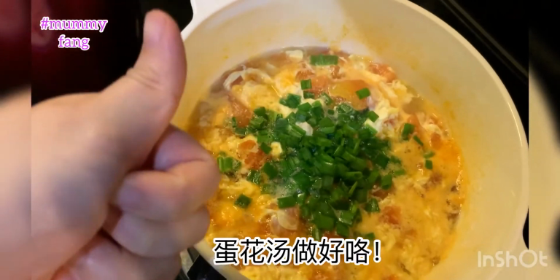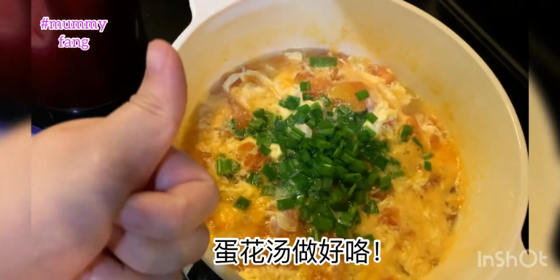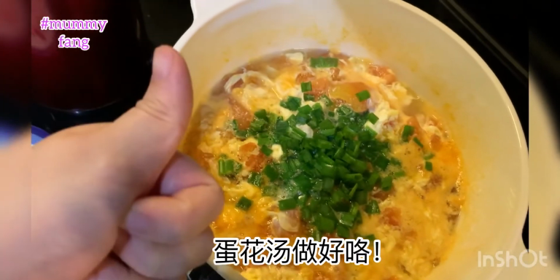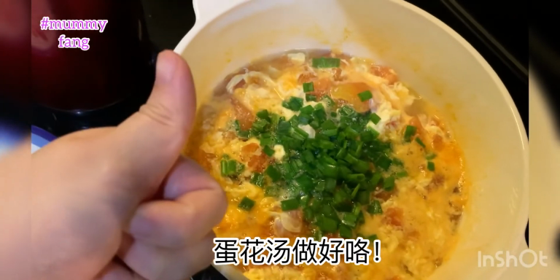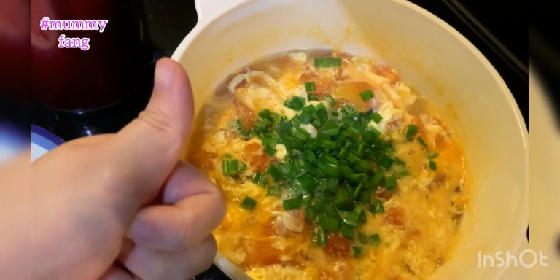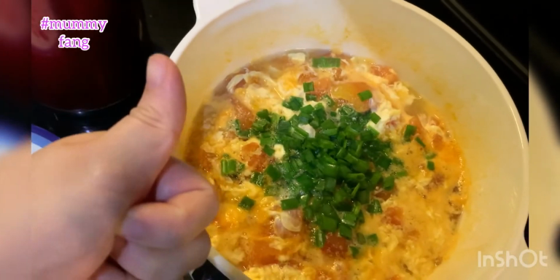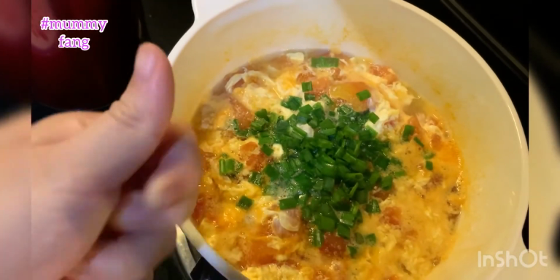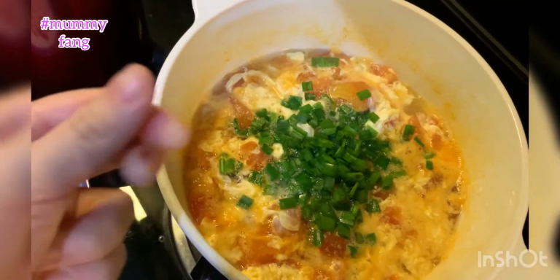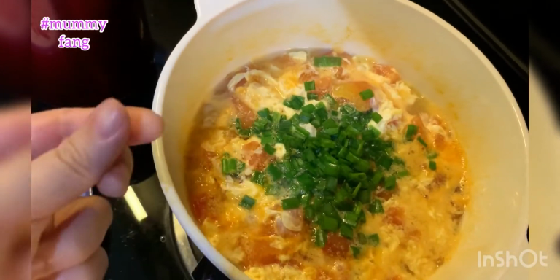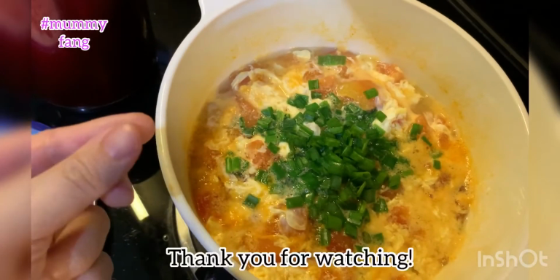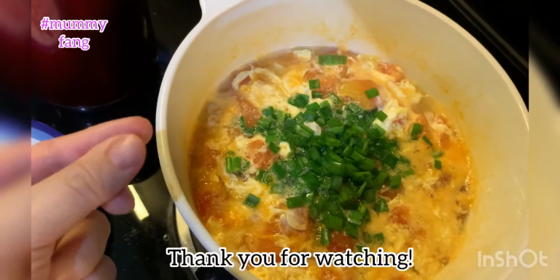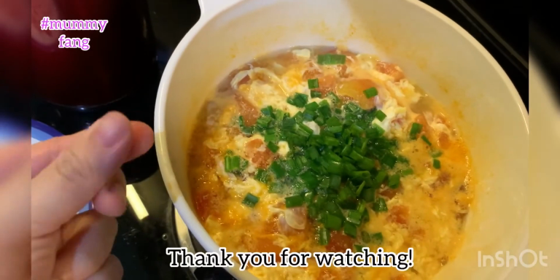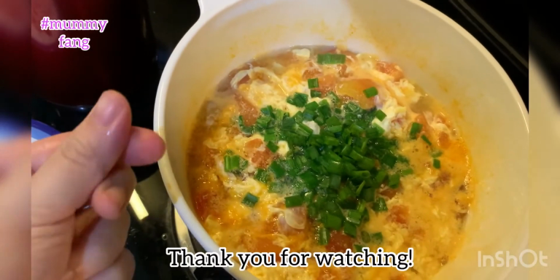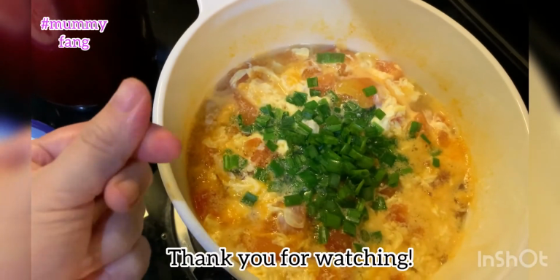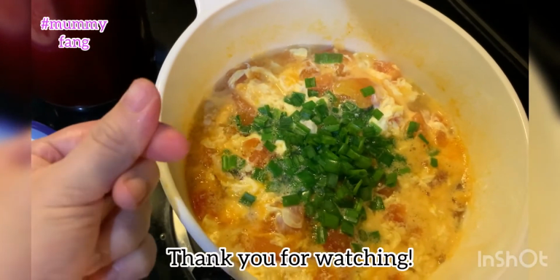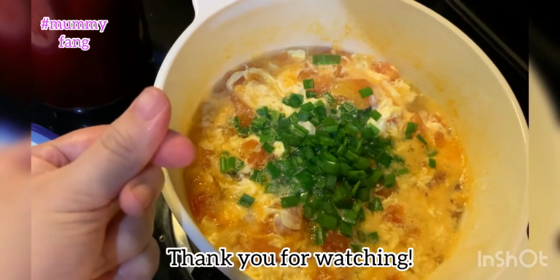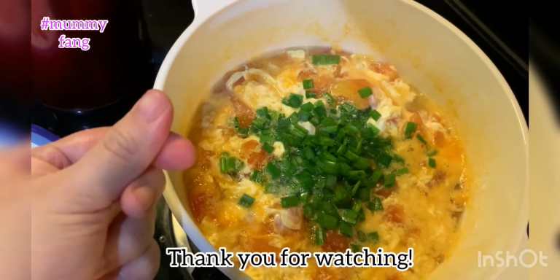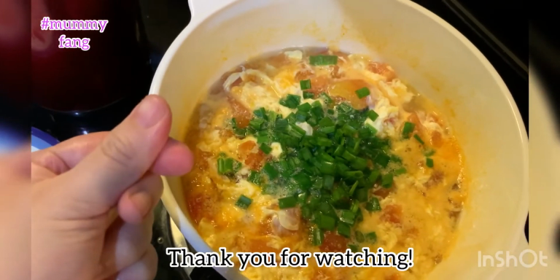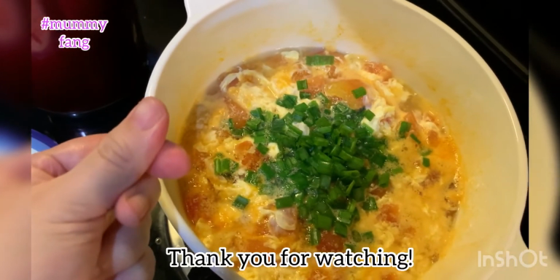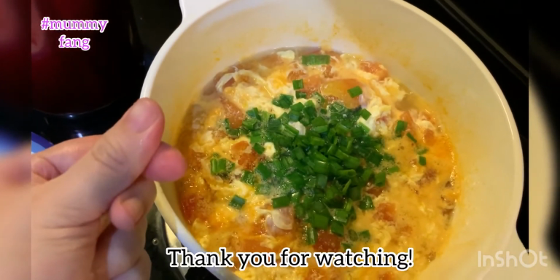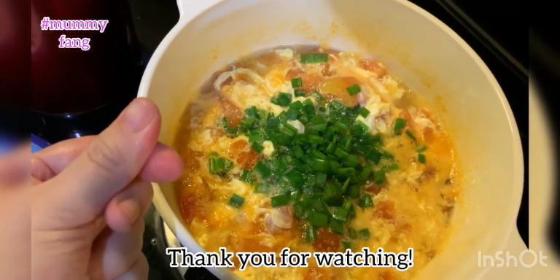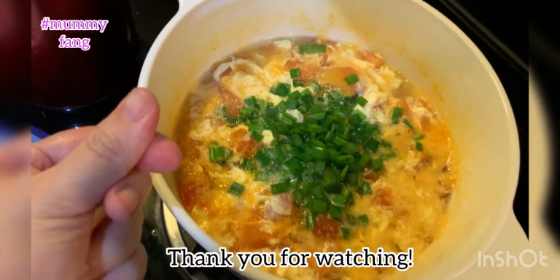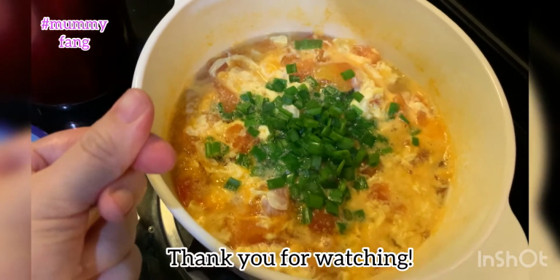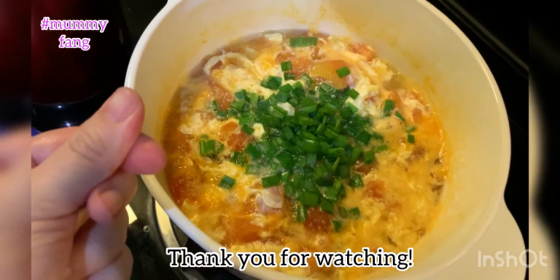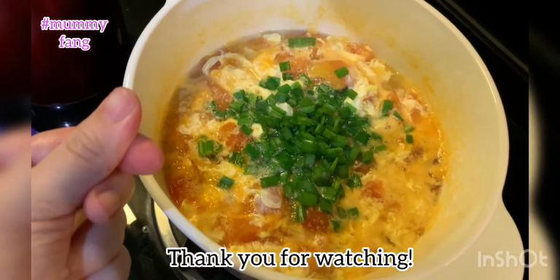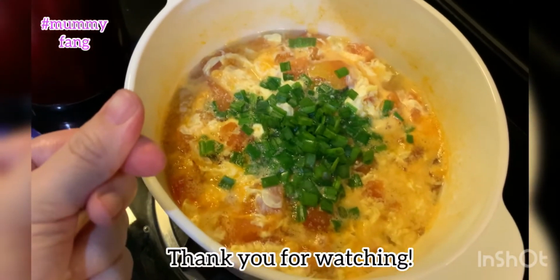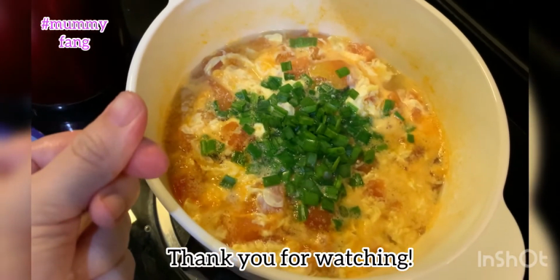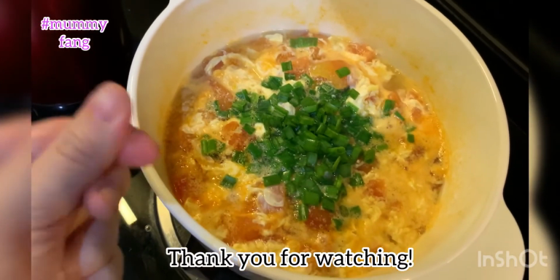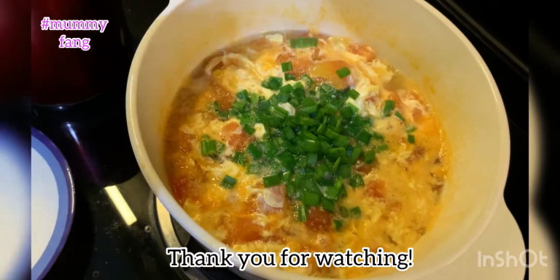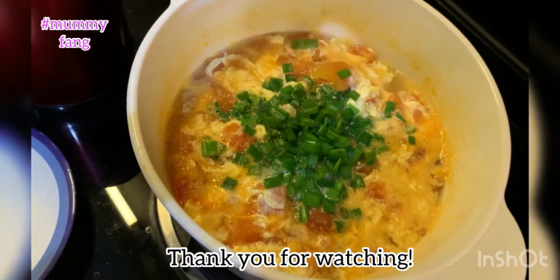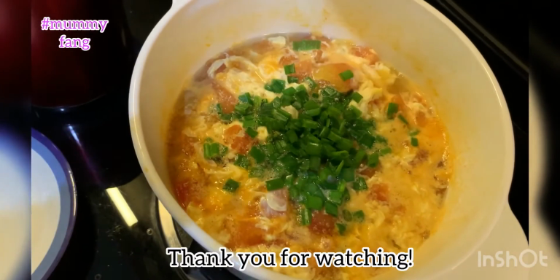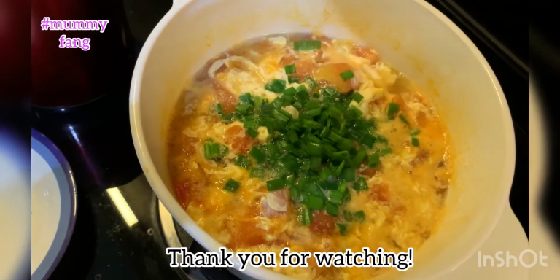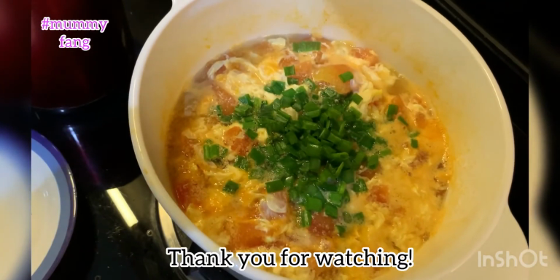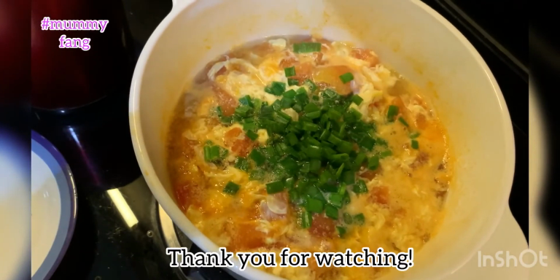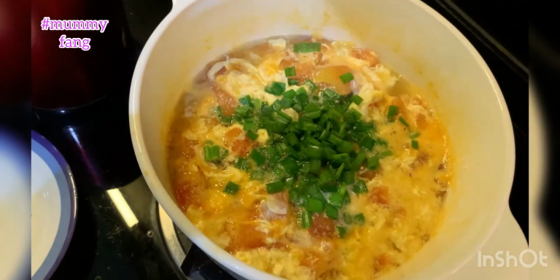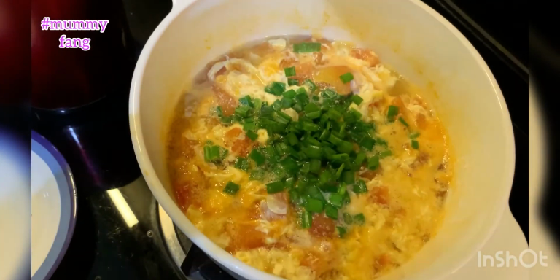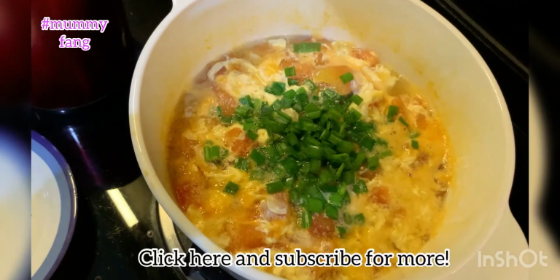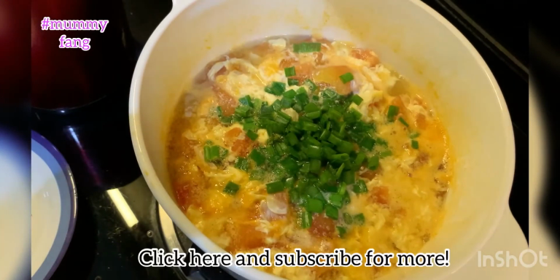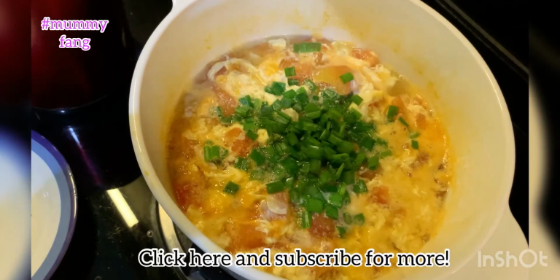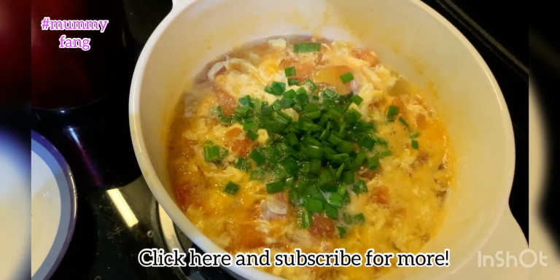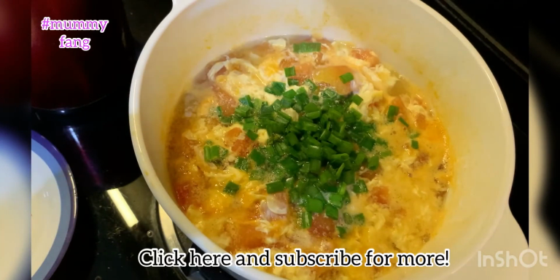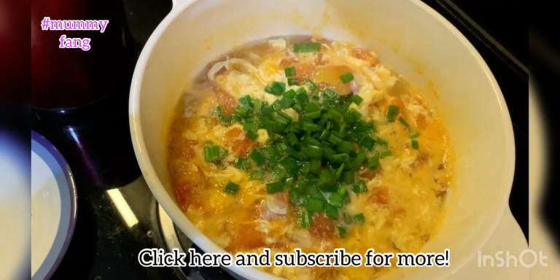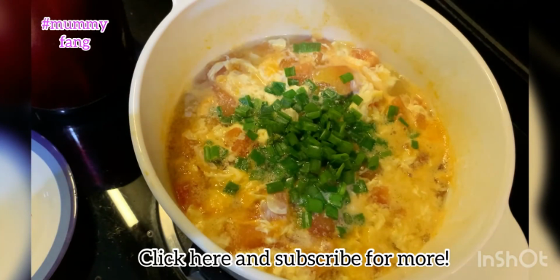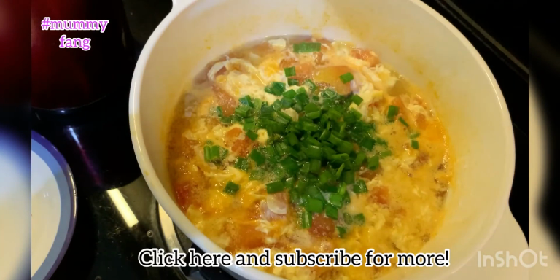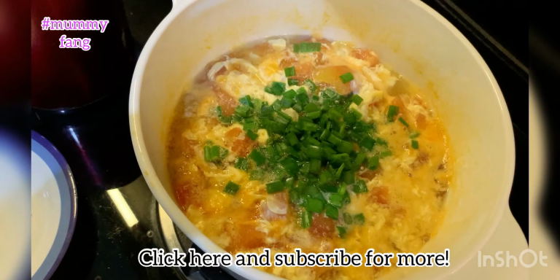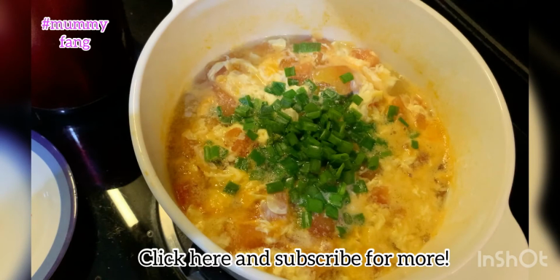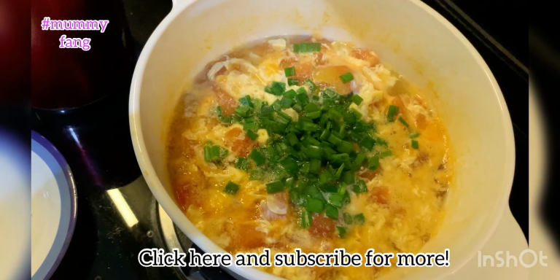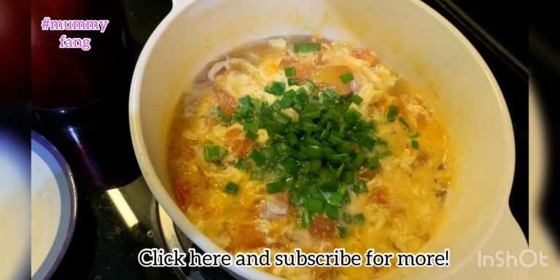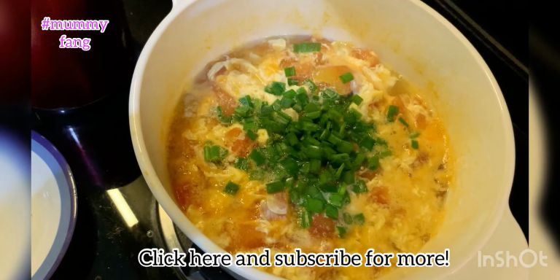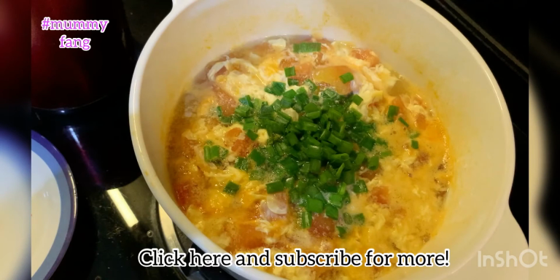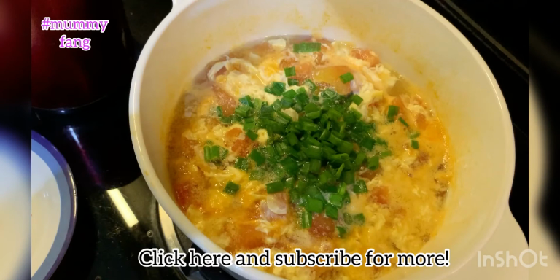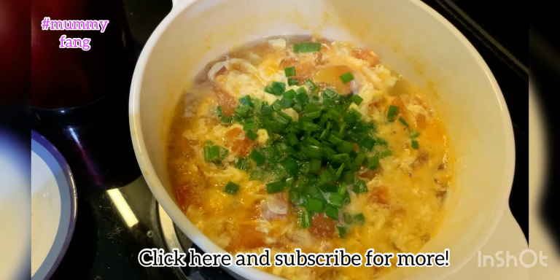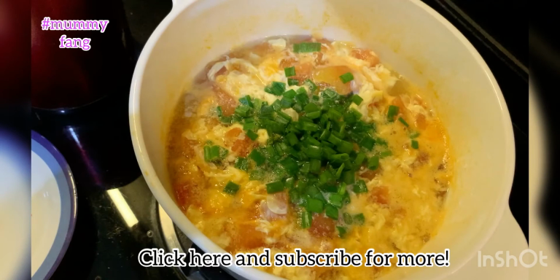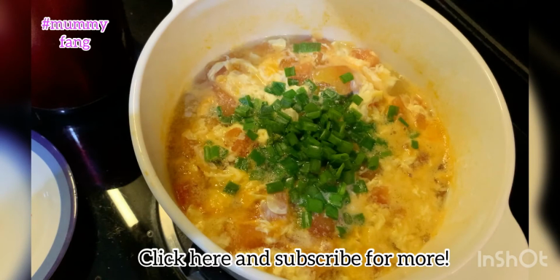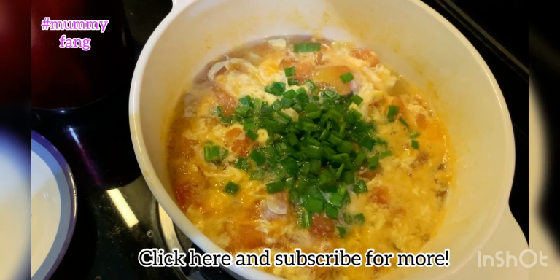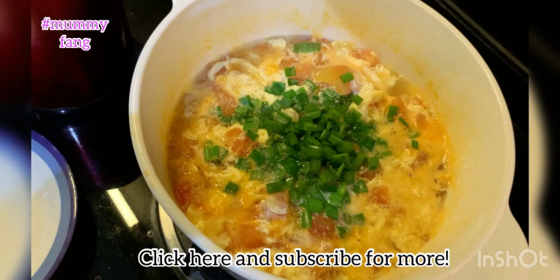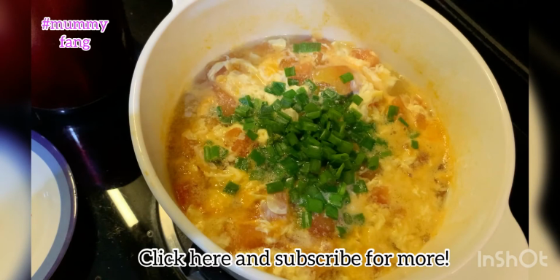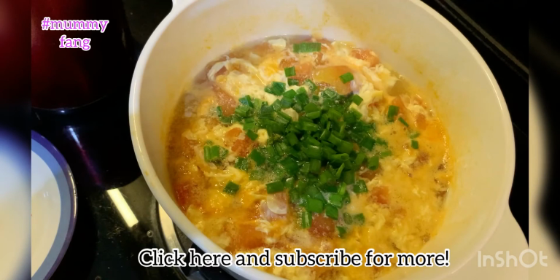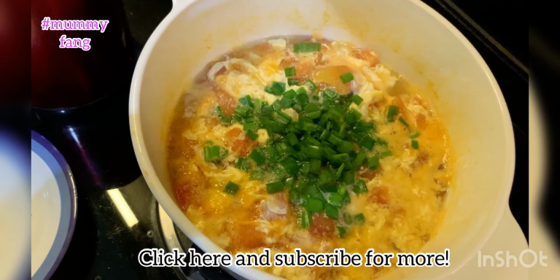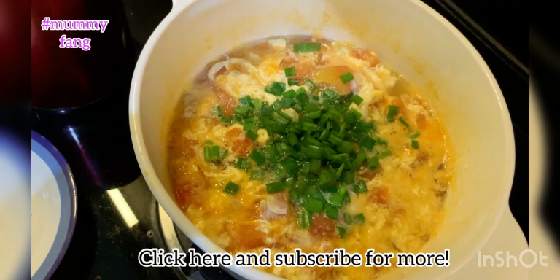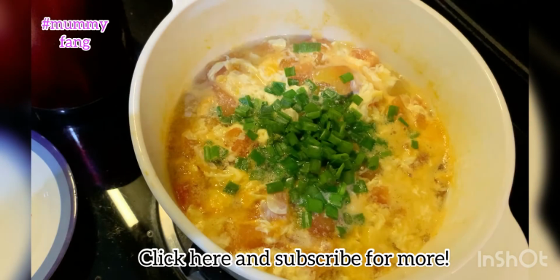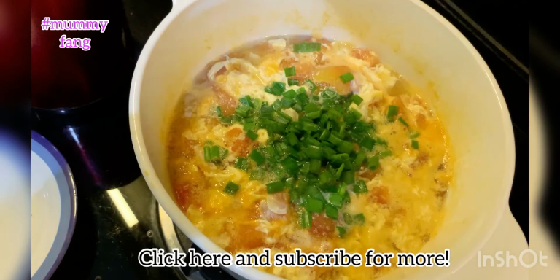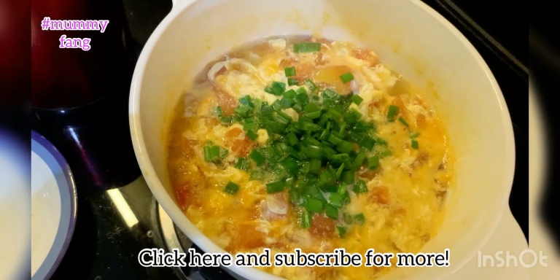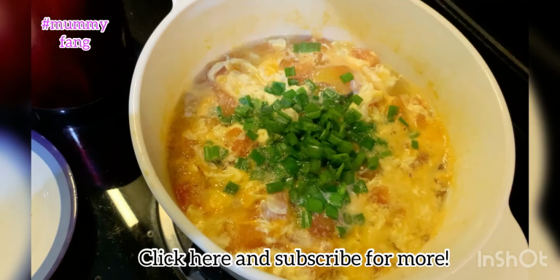It's so healthy and delicious. Be sure to try it next time. Thank you for watching. Click here and subscribe for more. See you next time. Bye.